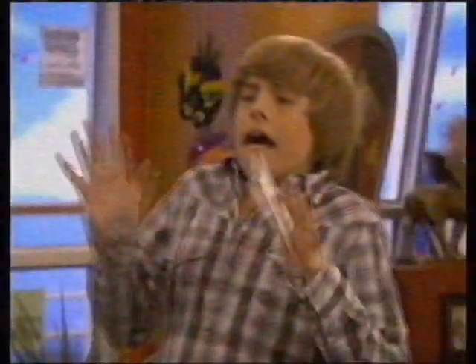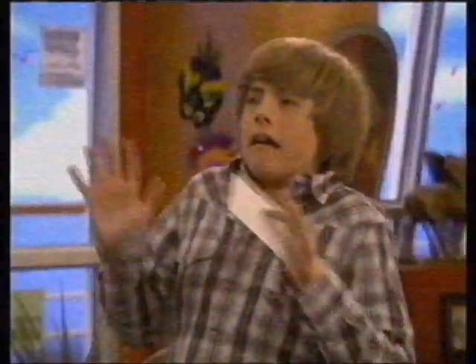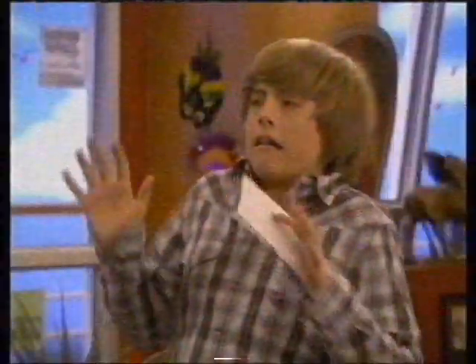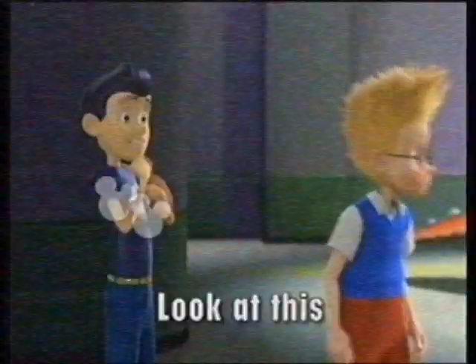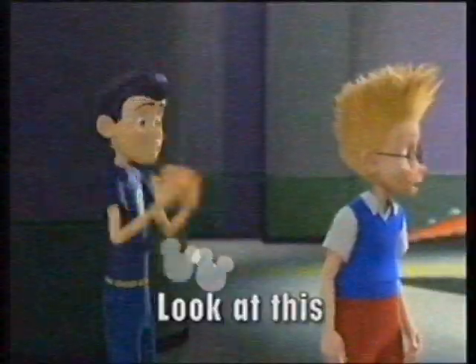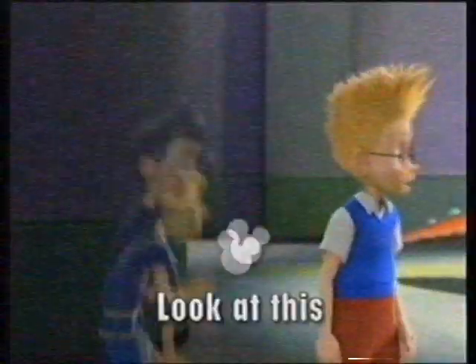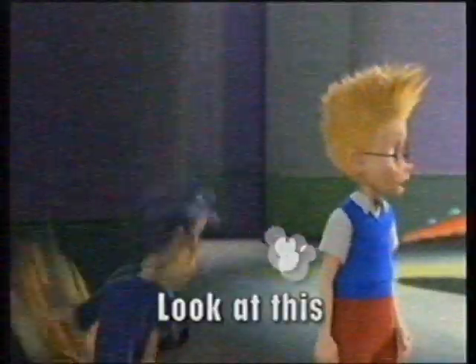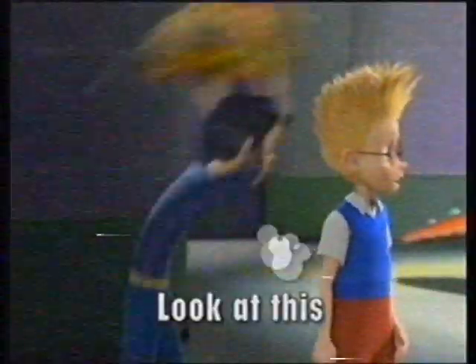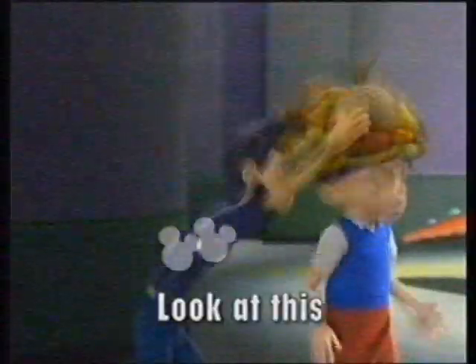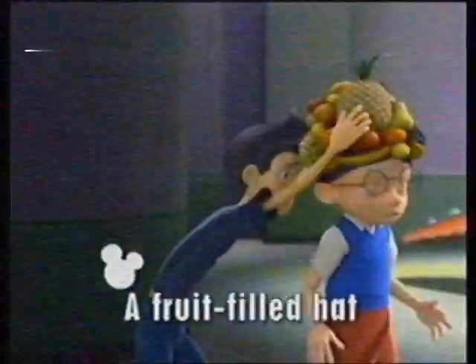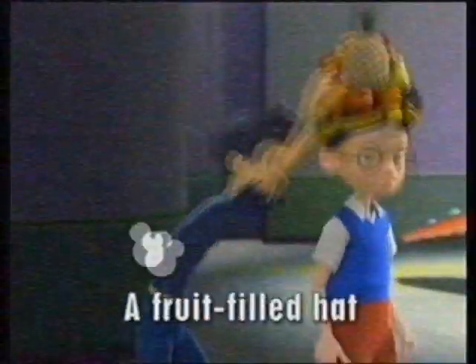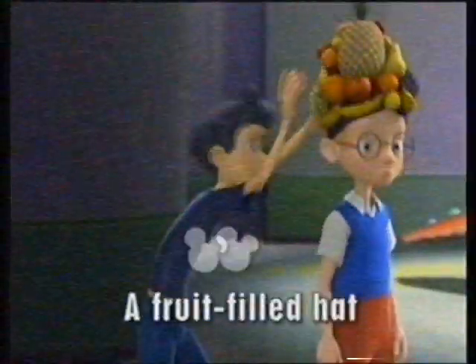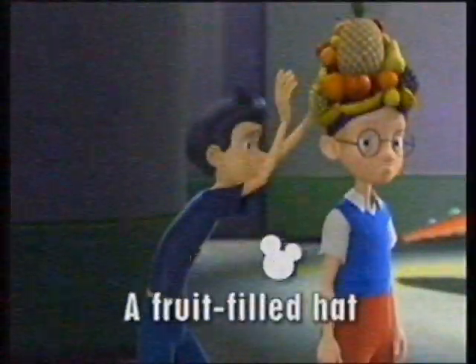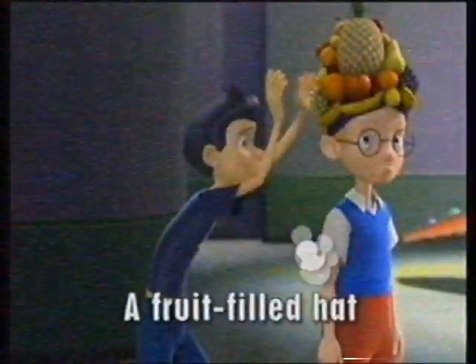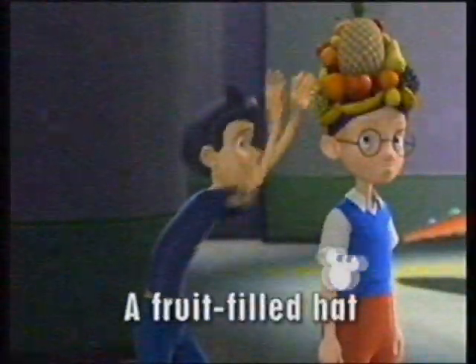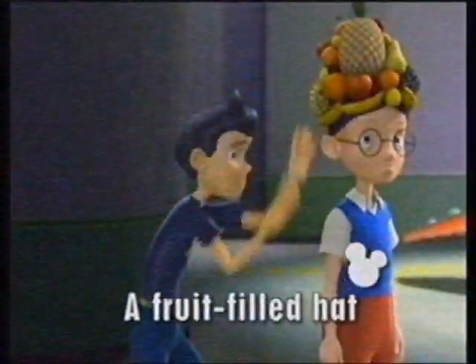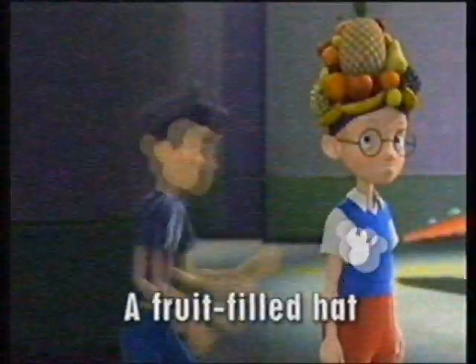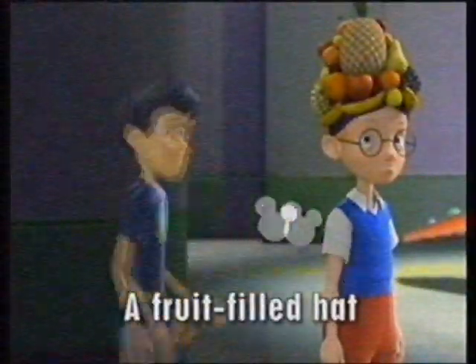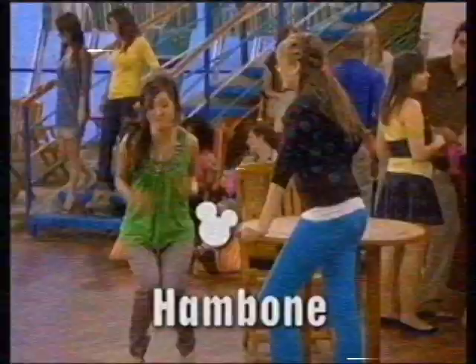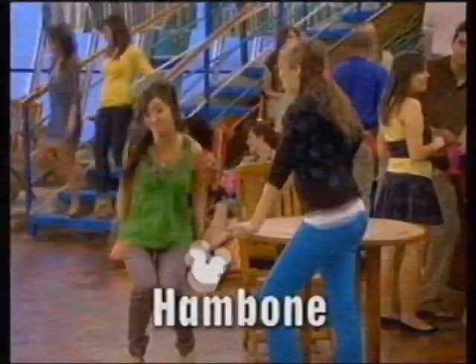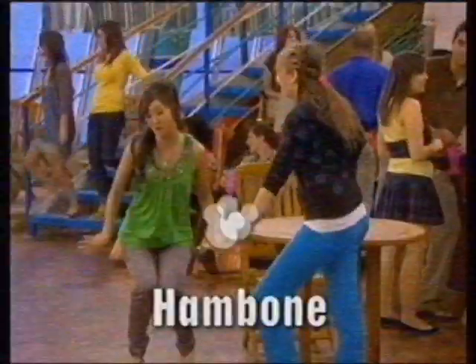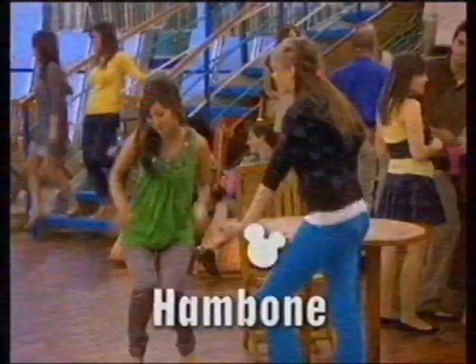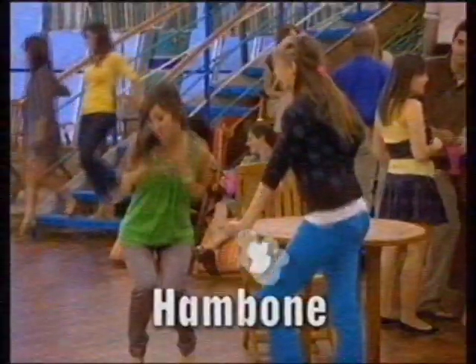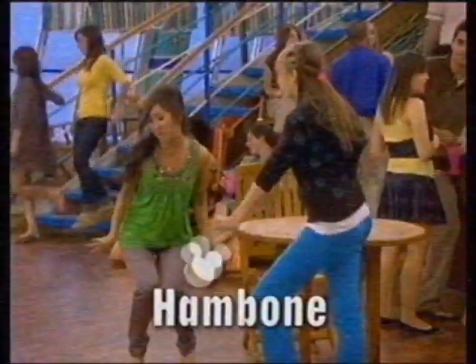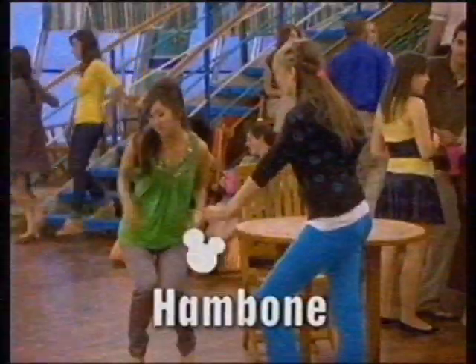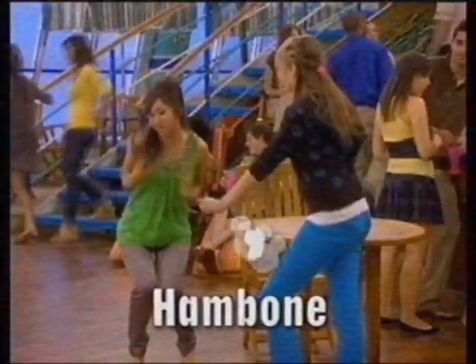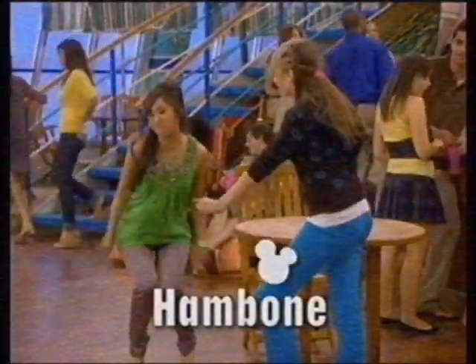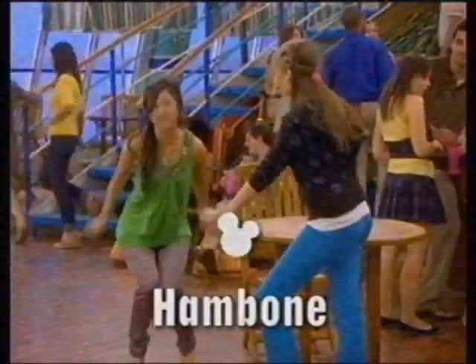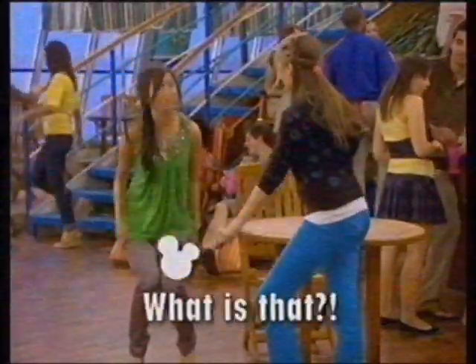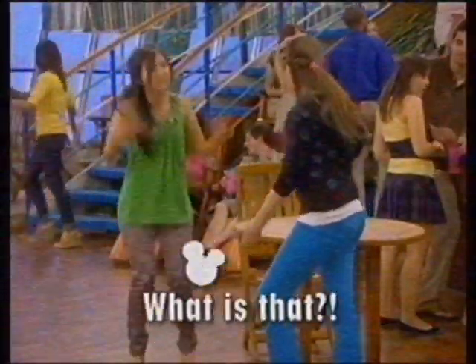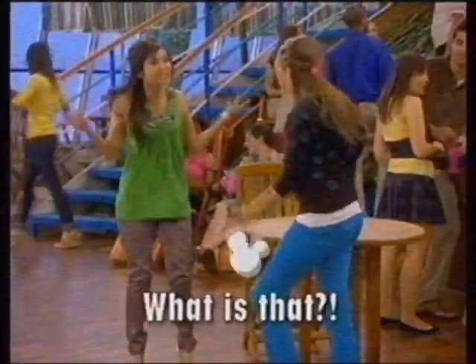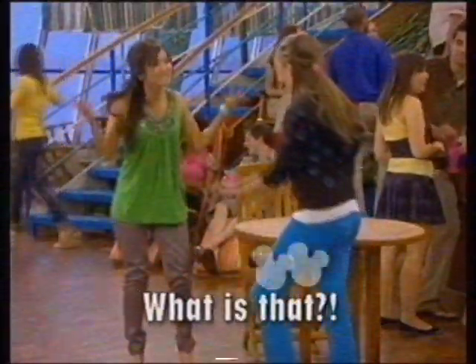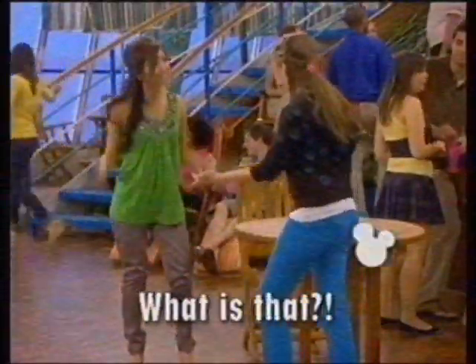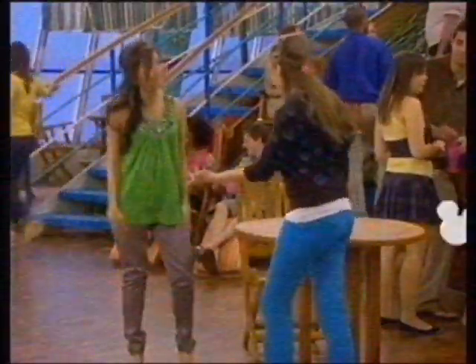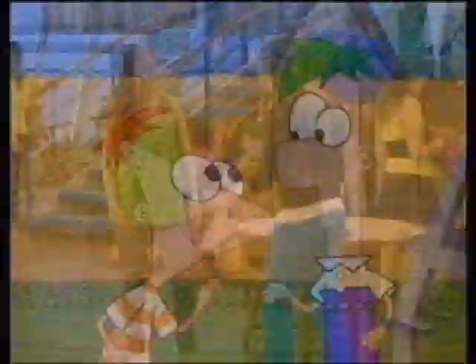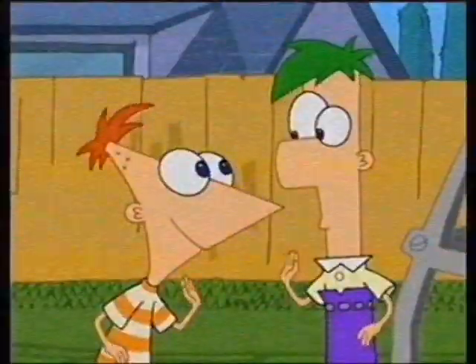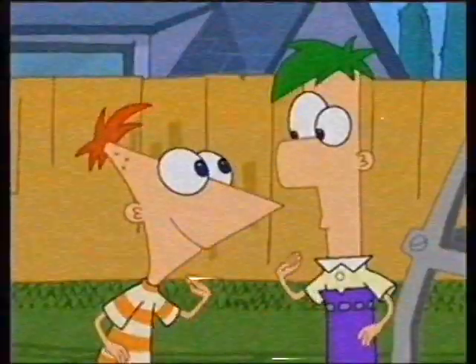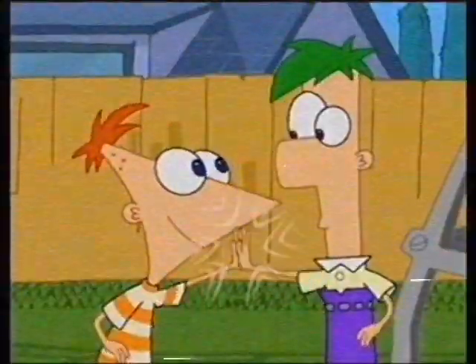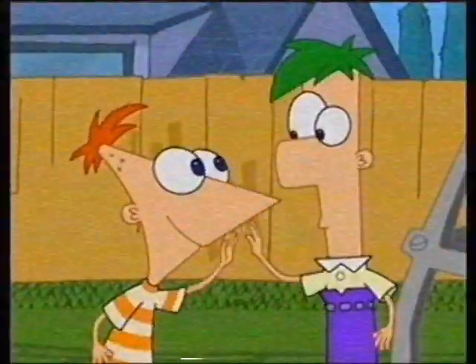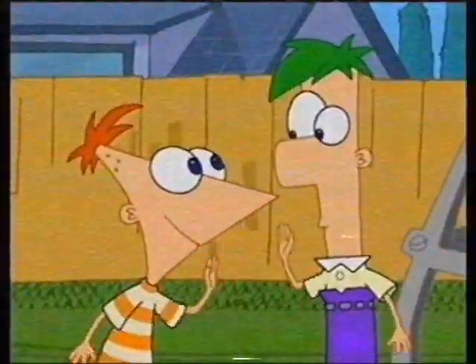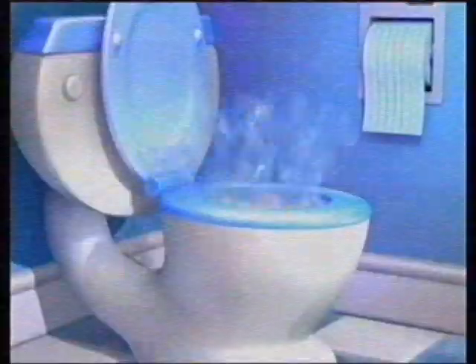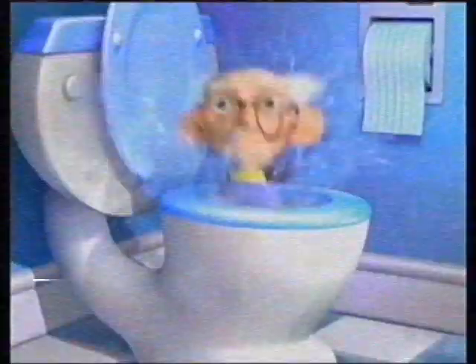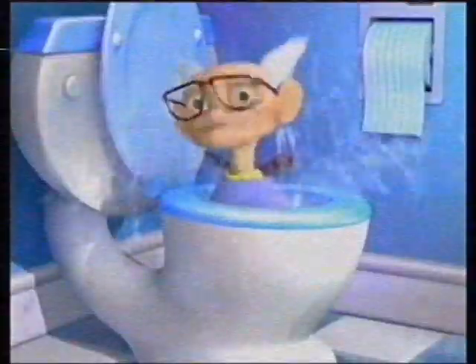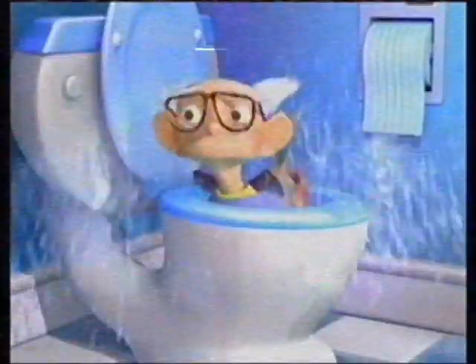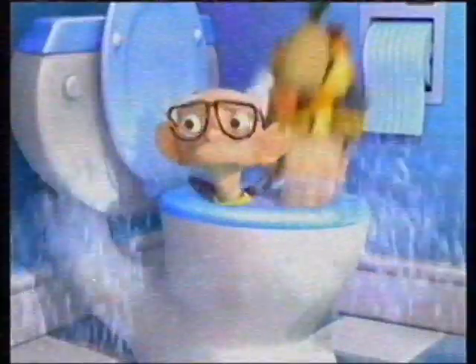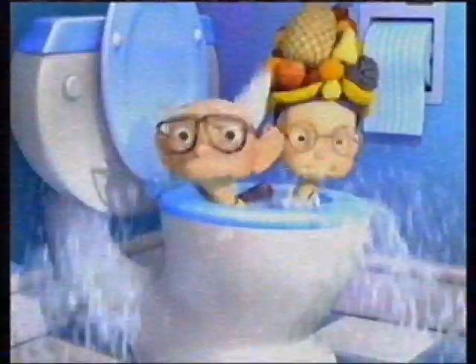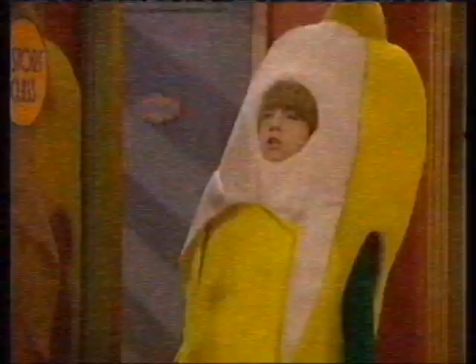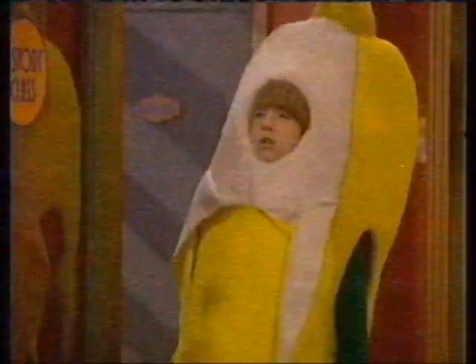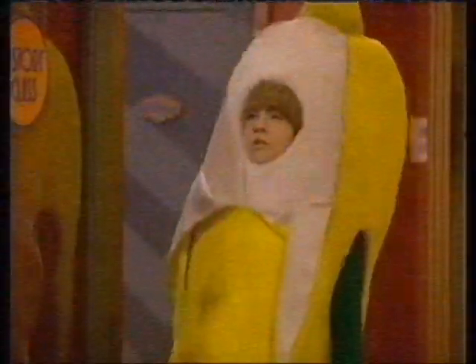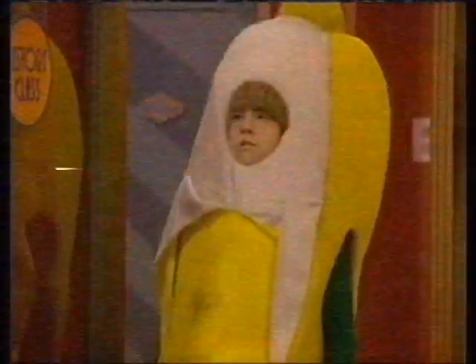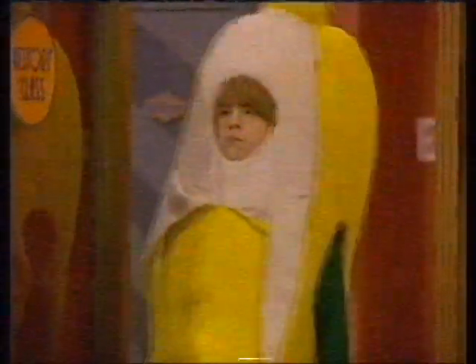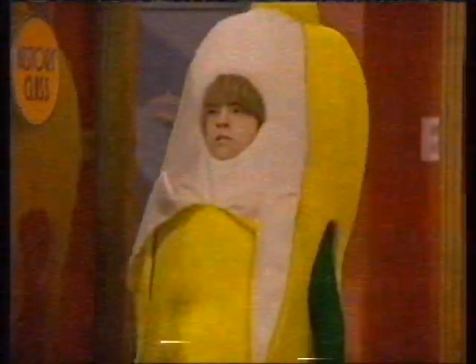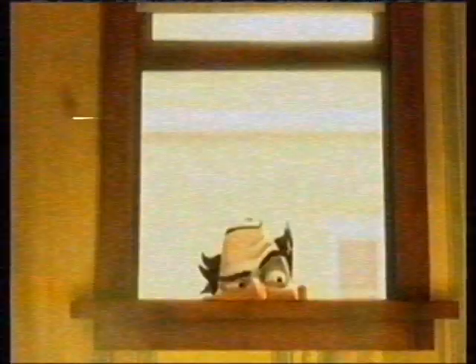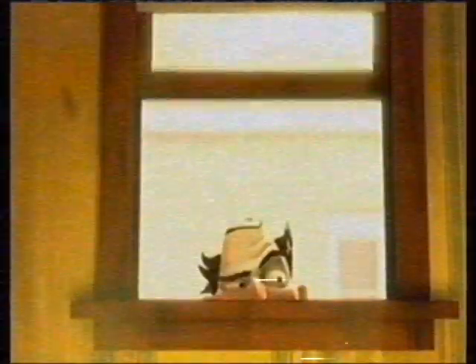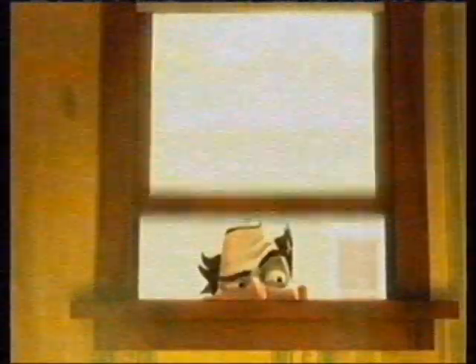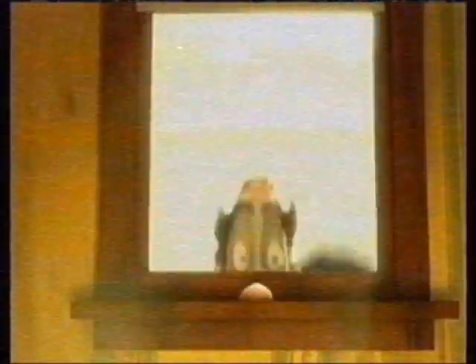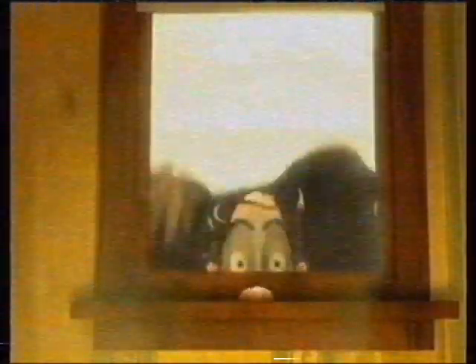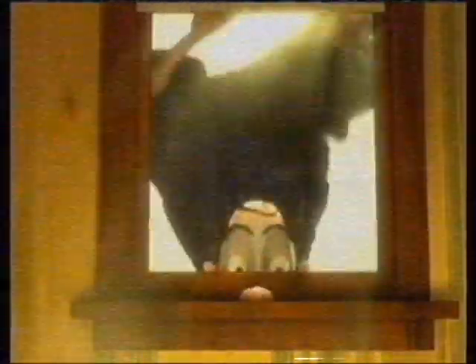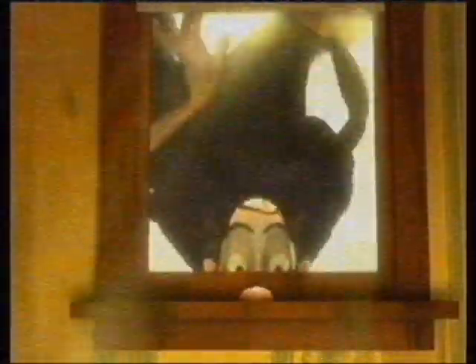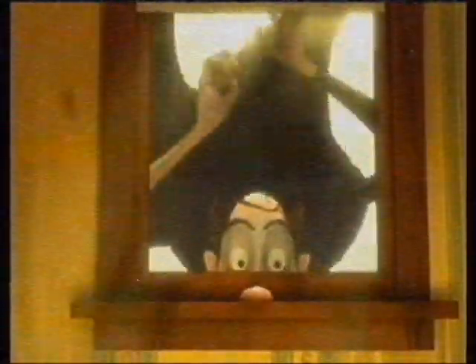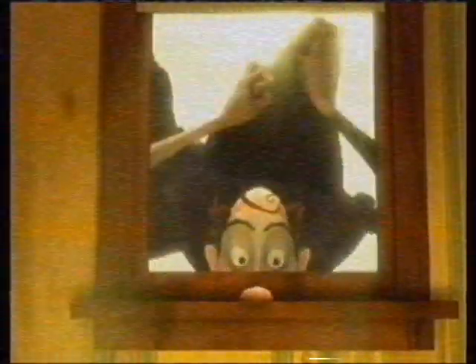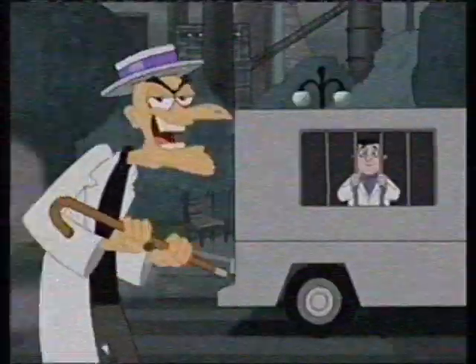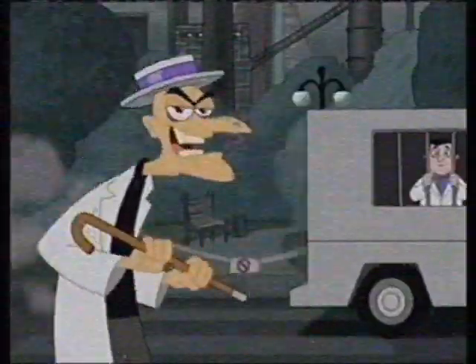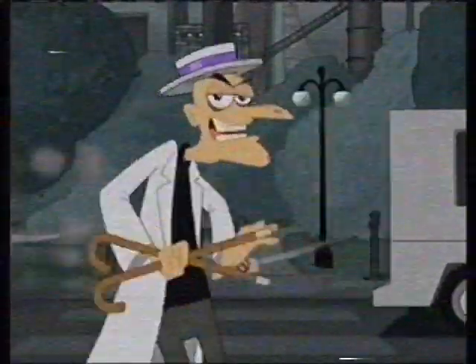Look at this, a fruit-filled hat. Hand bone, hand bone, what is that? If you want to know much more, well, there's plenty more in store.